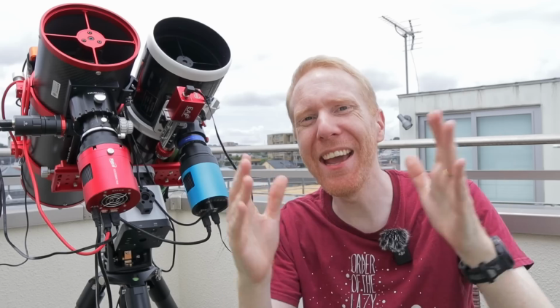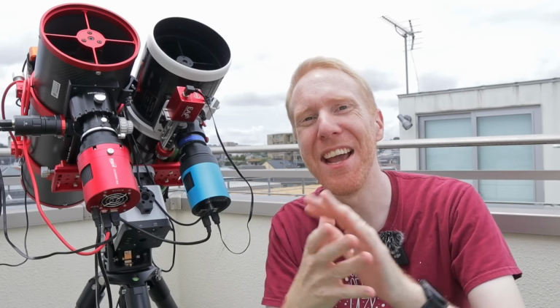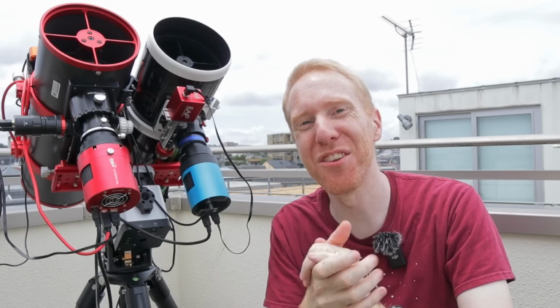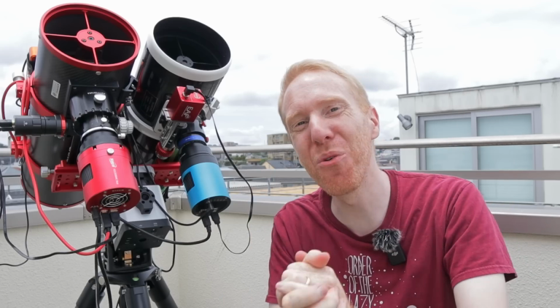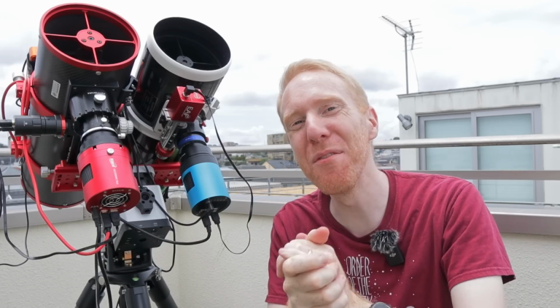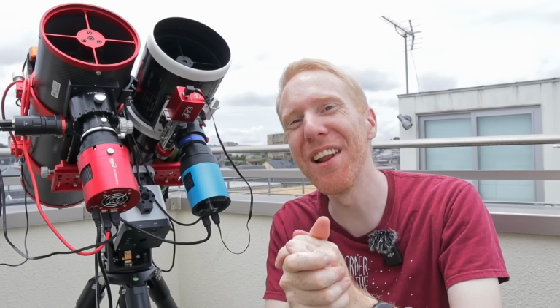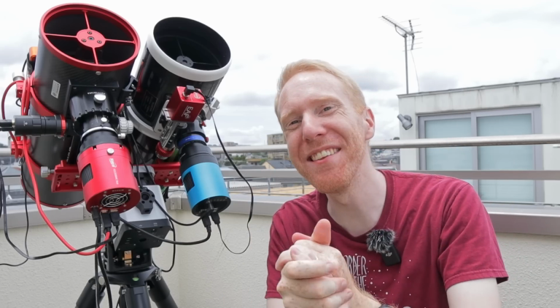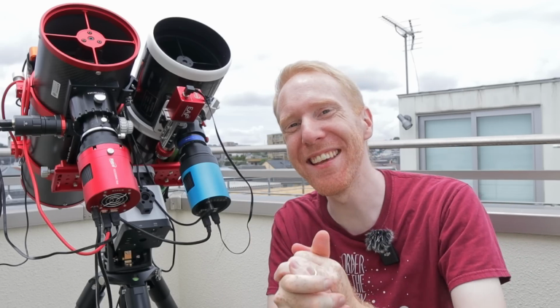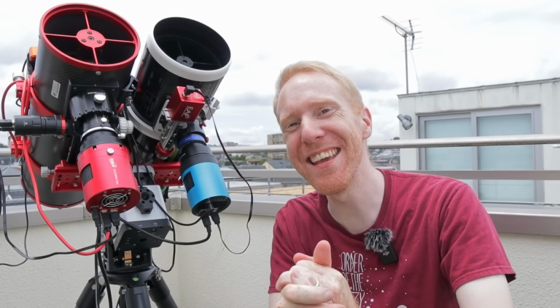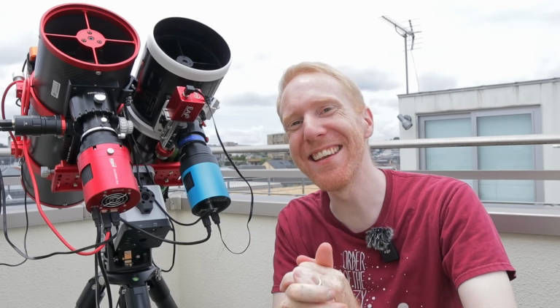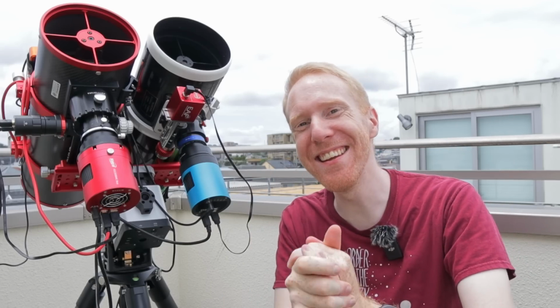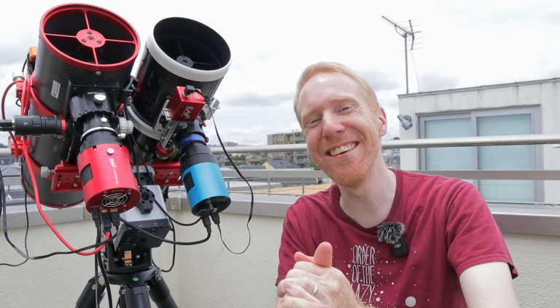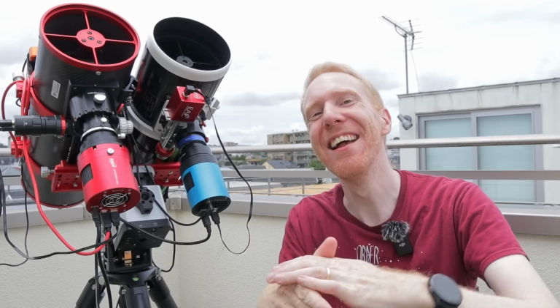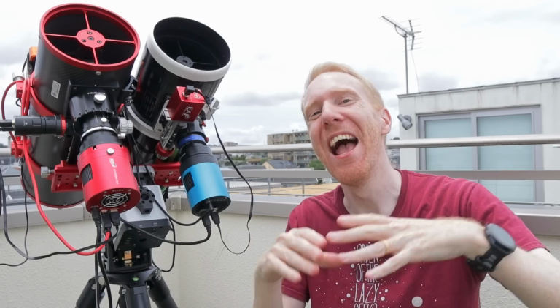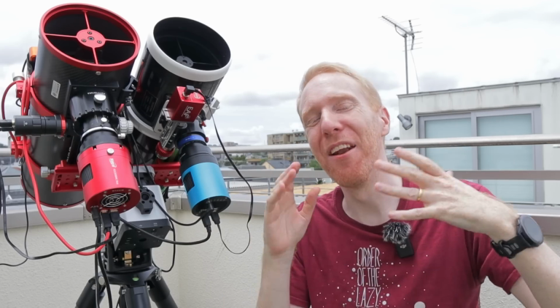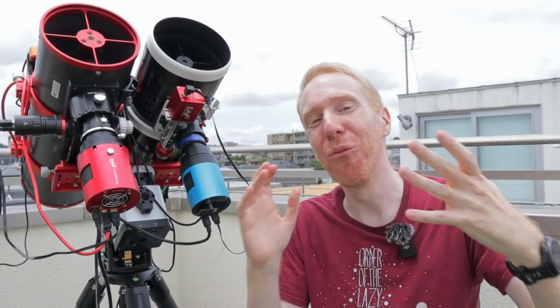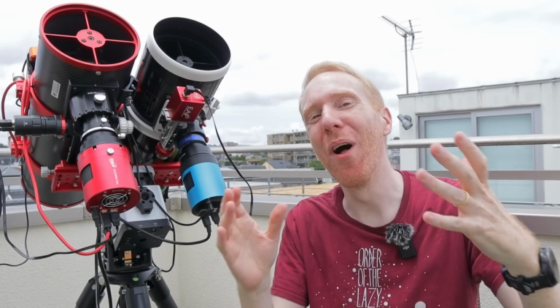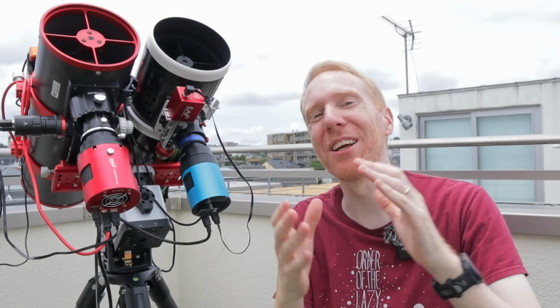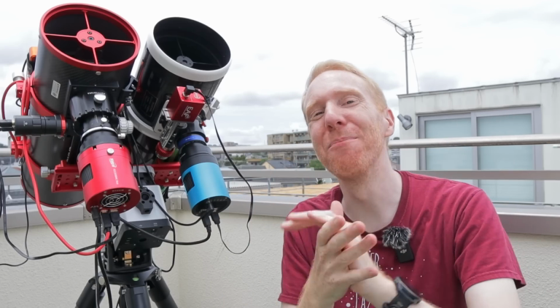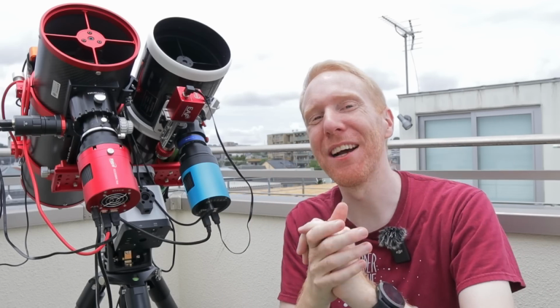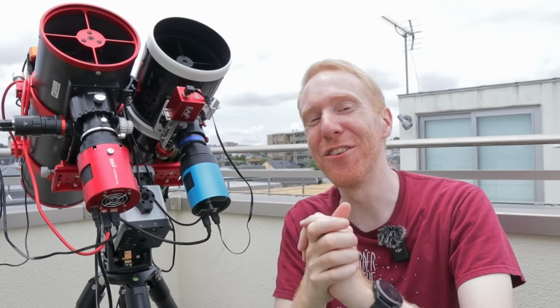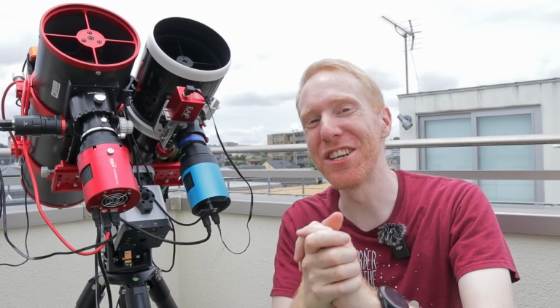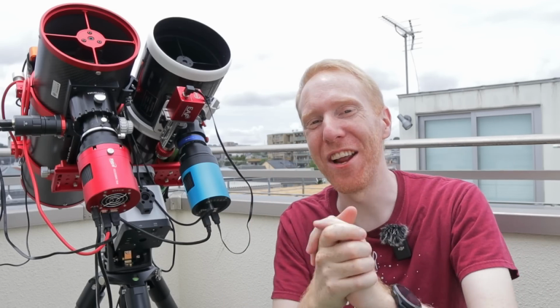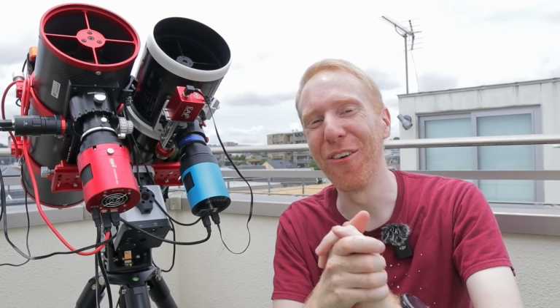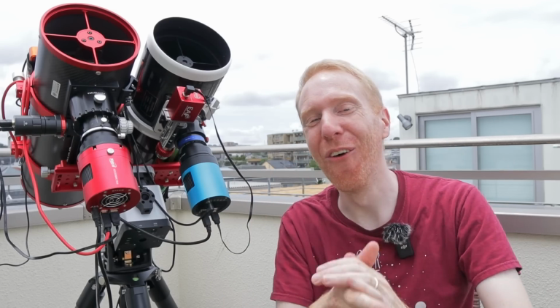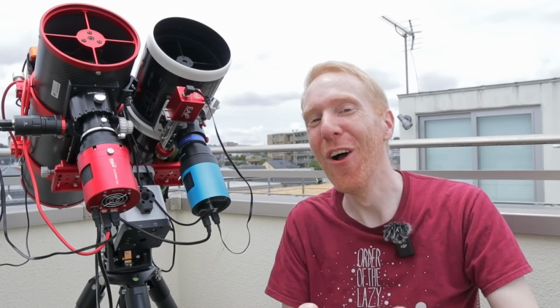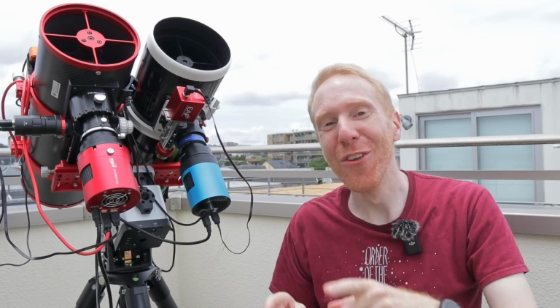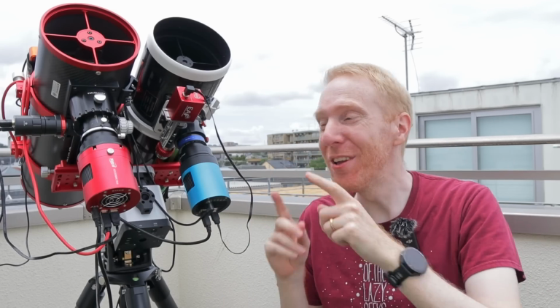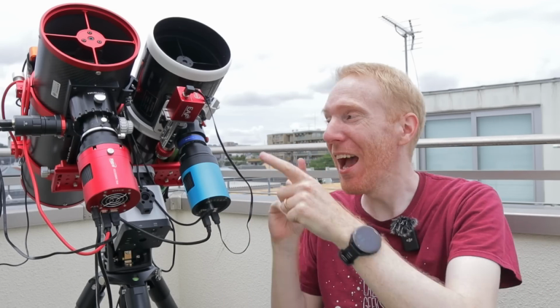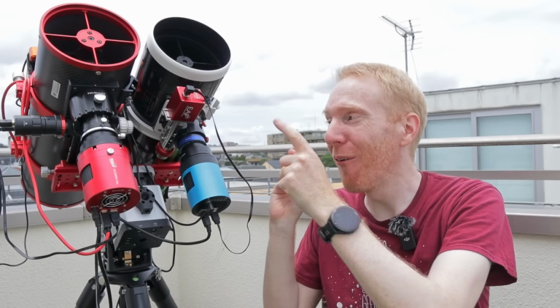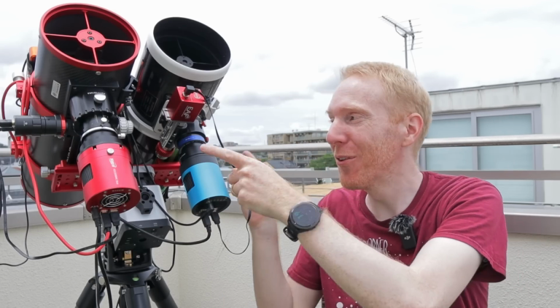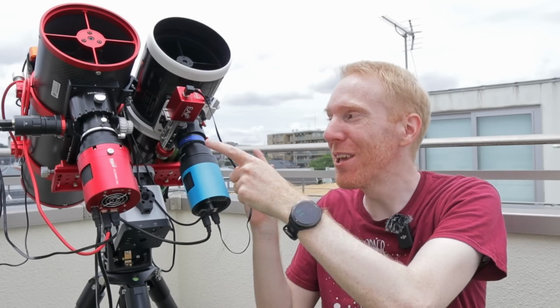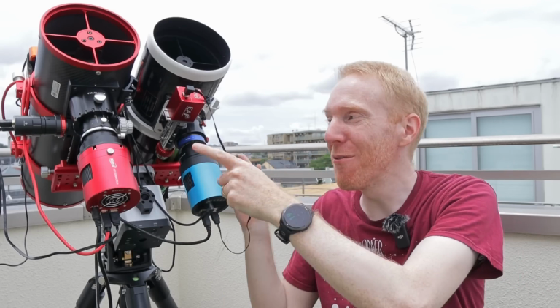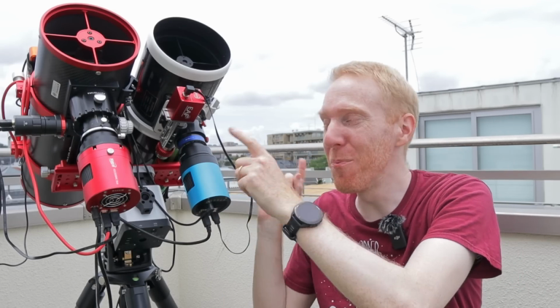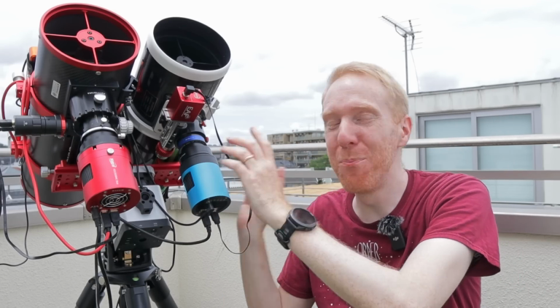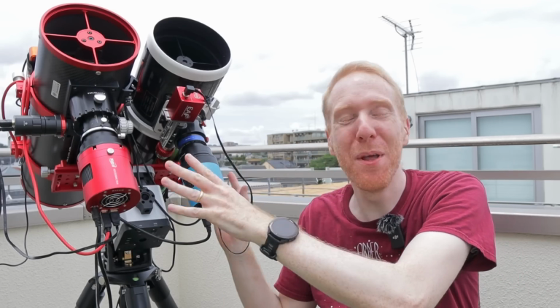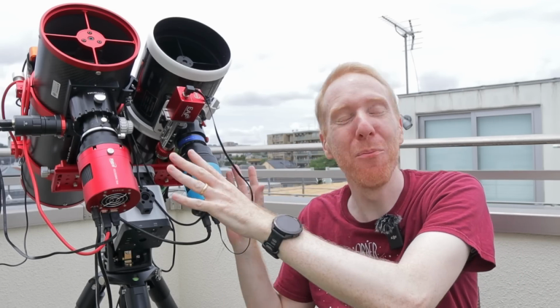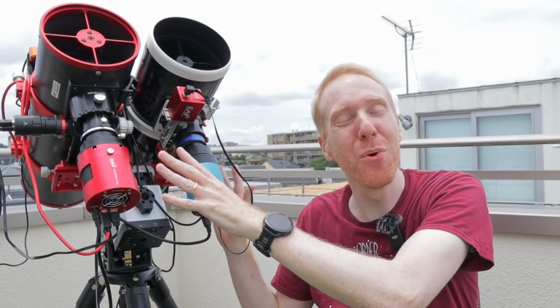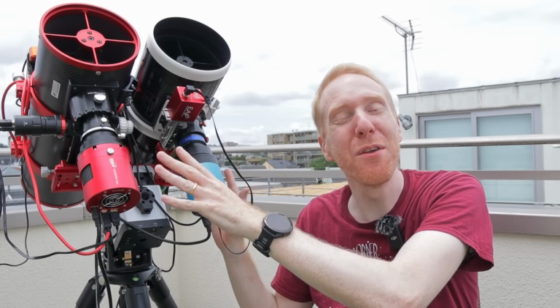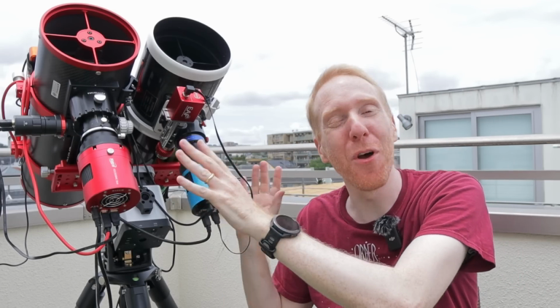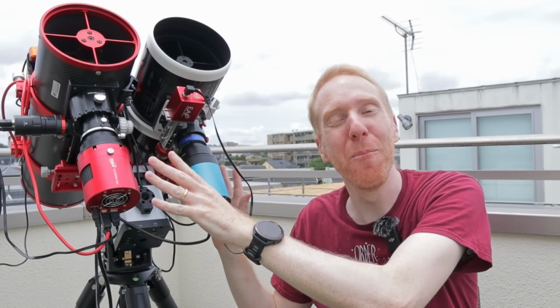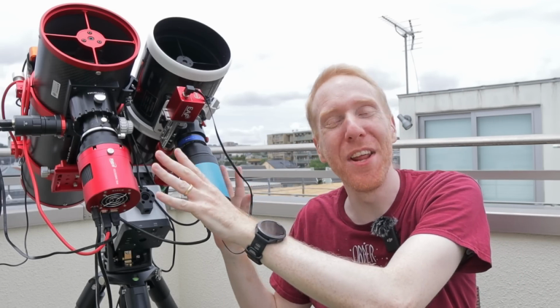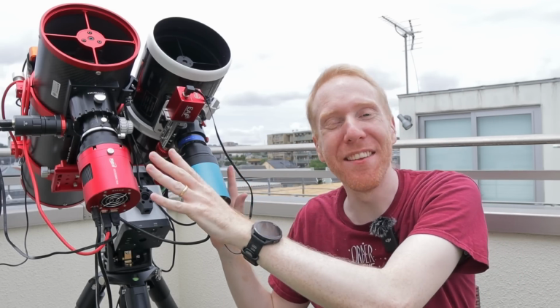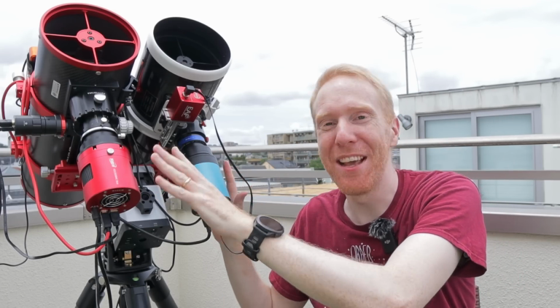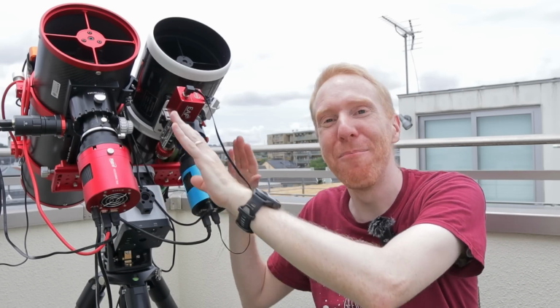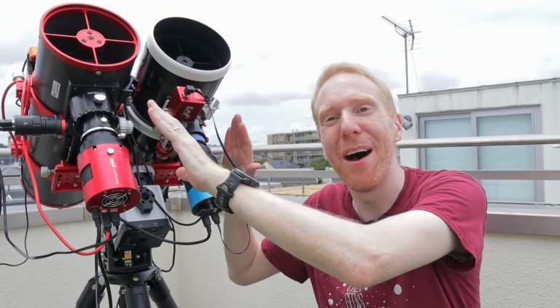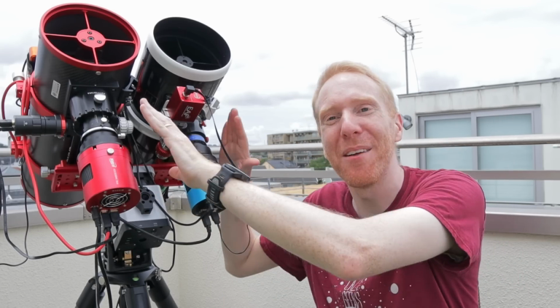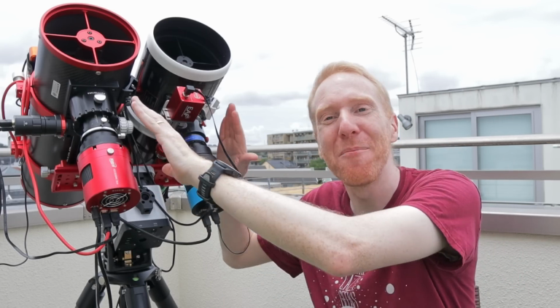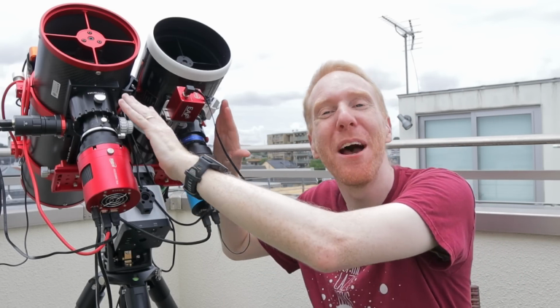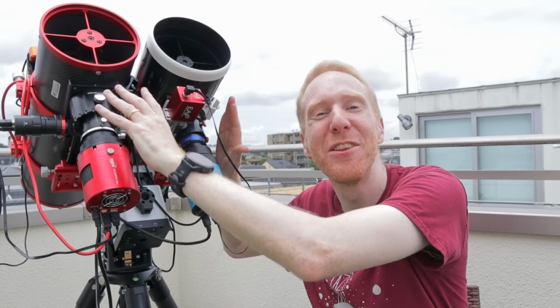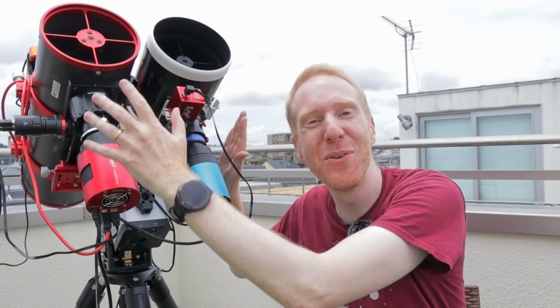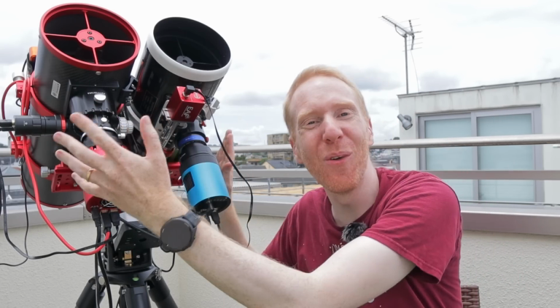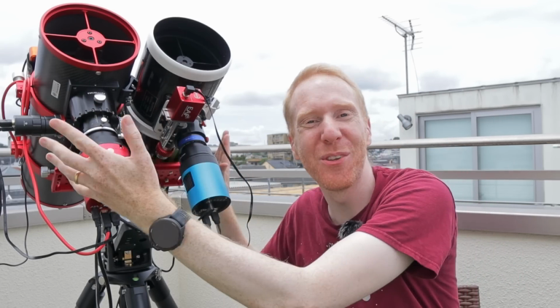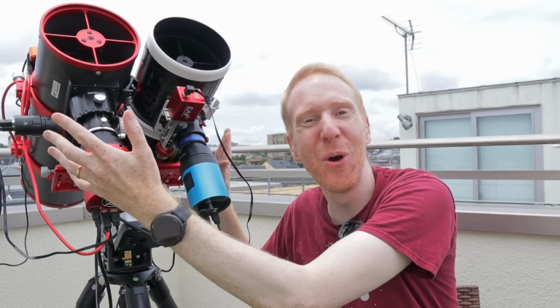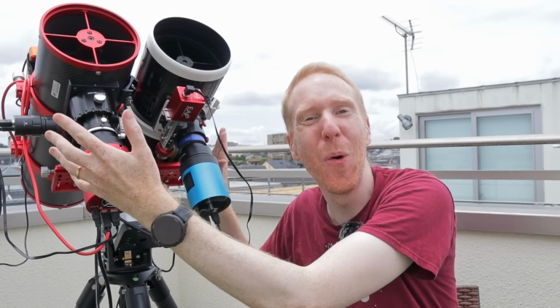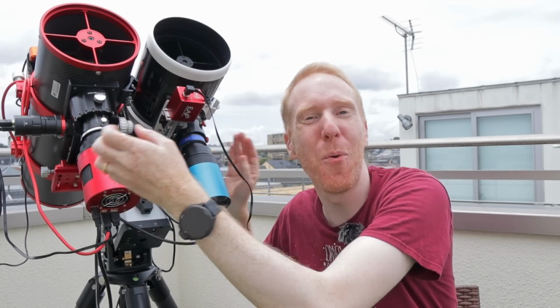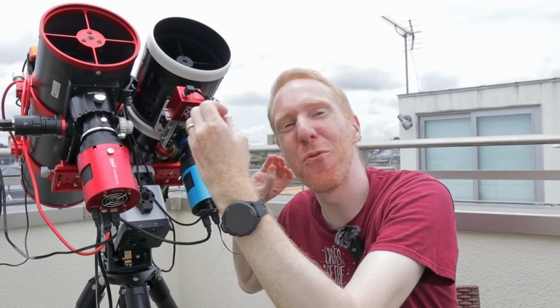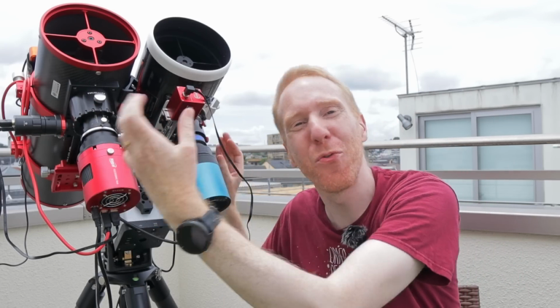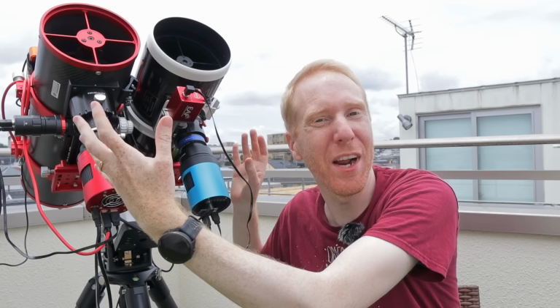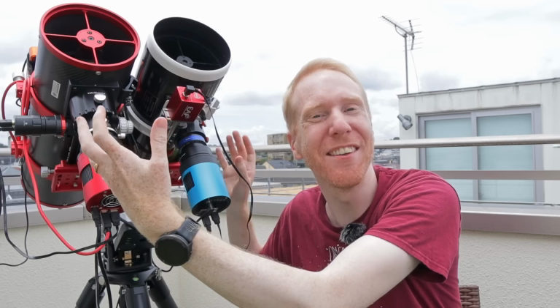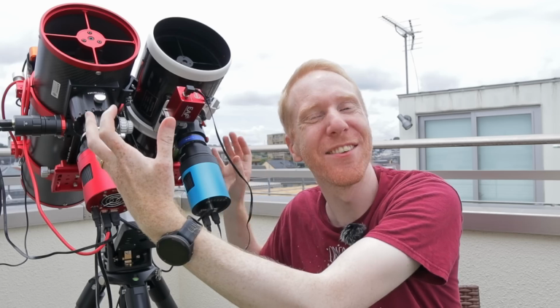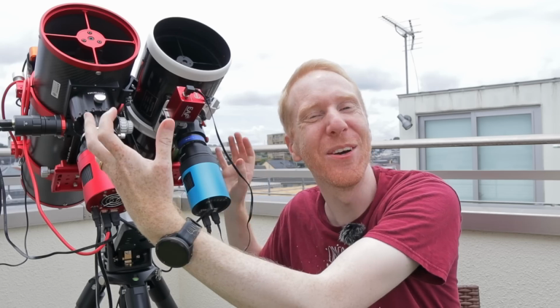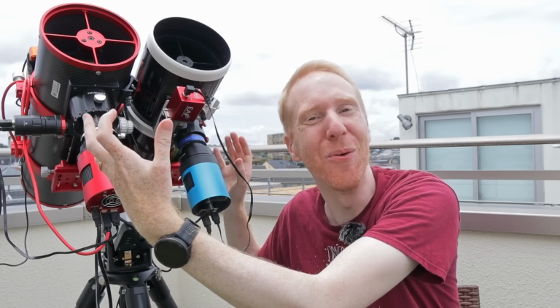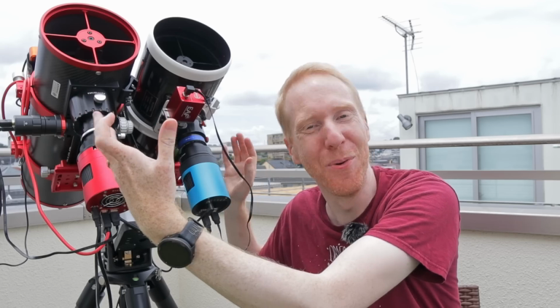Hey guys, QuivTheLazyGeek here and welcome back to the channel. Today I want to give a brief update about my dual scope Frankenscope.